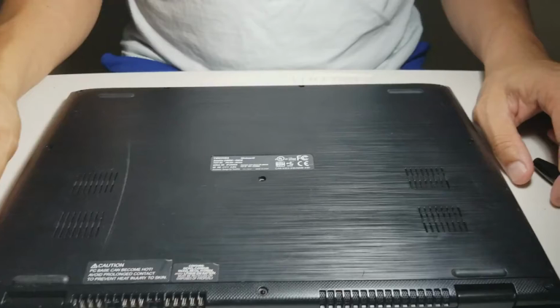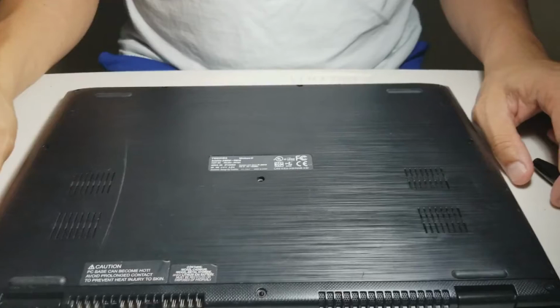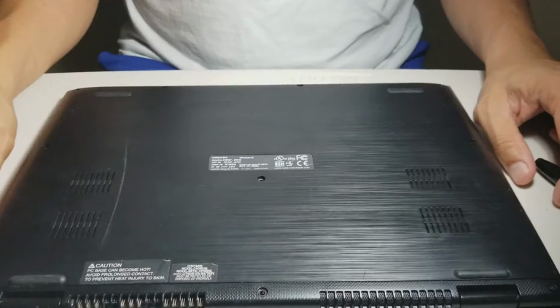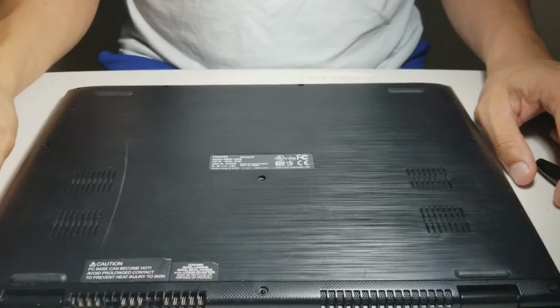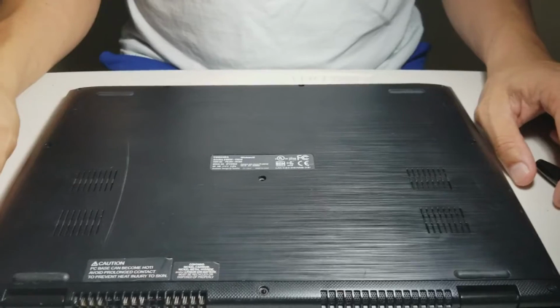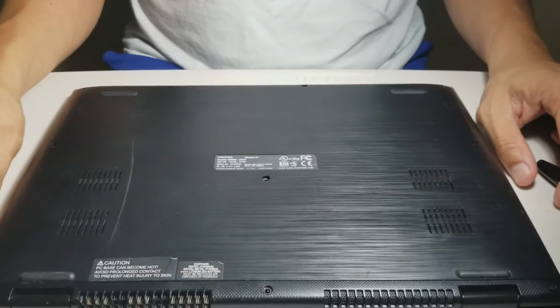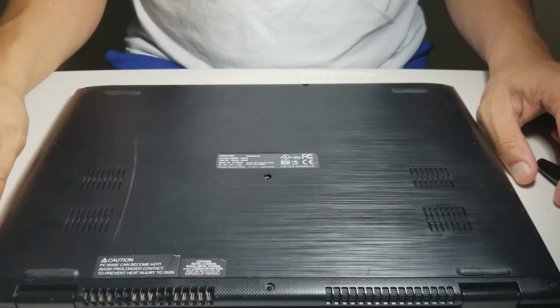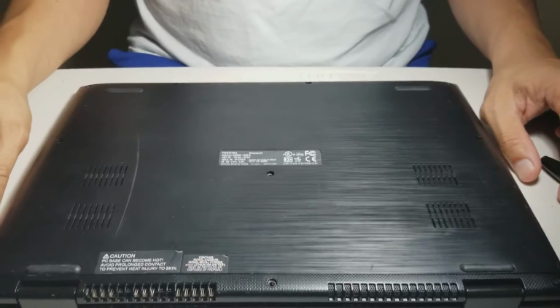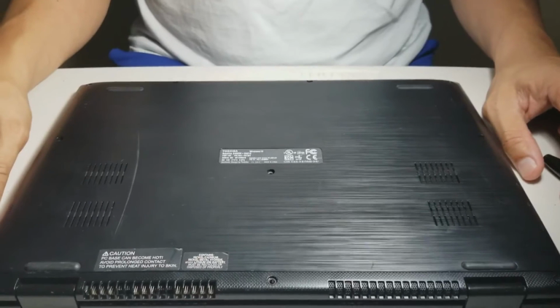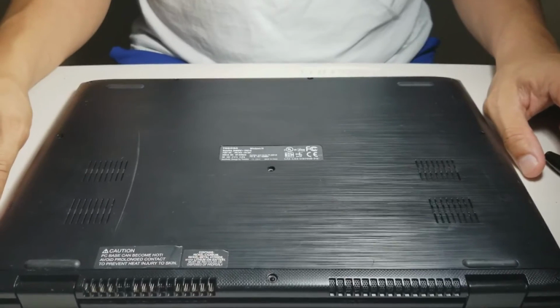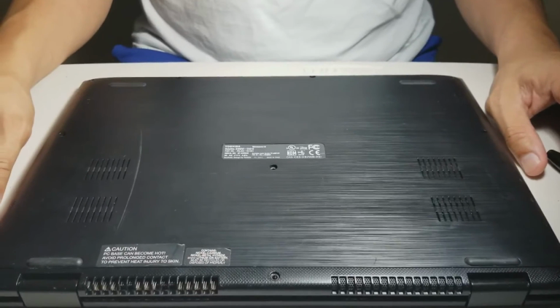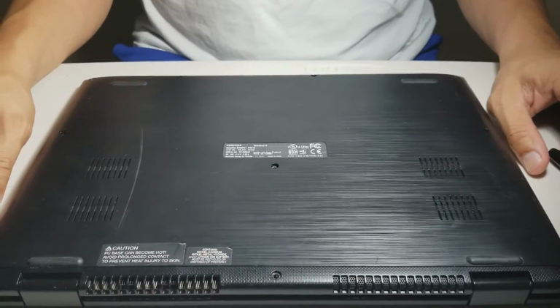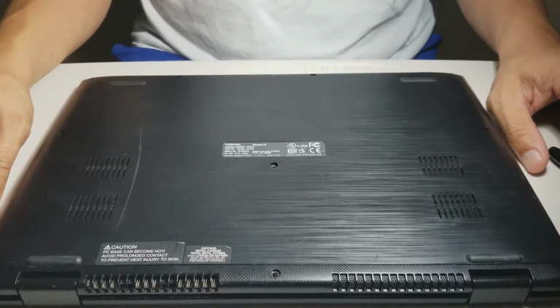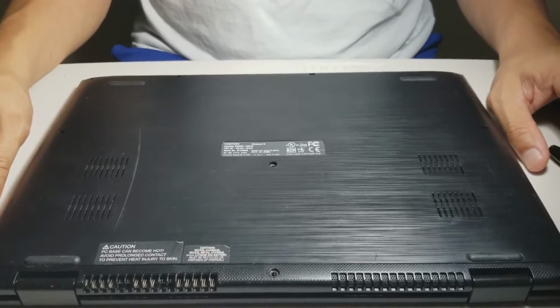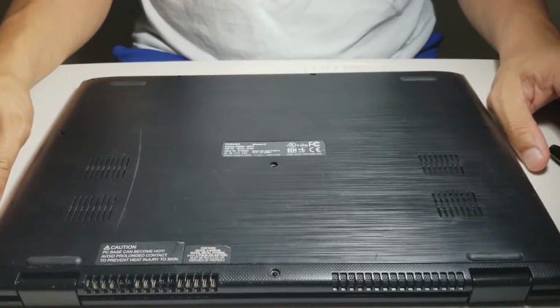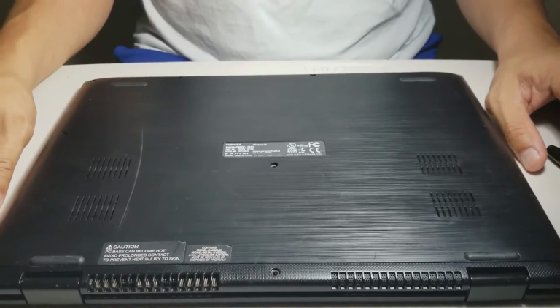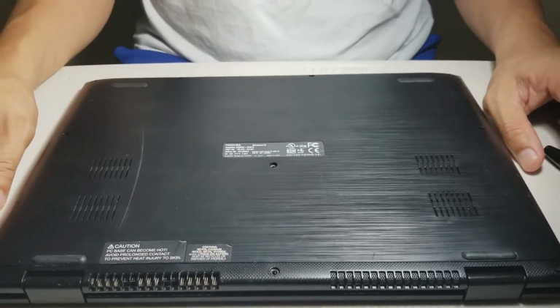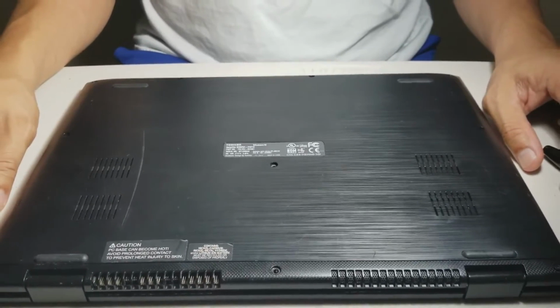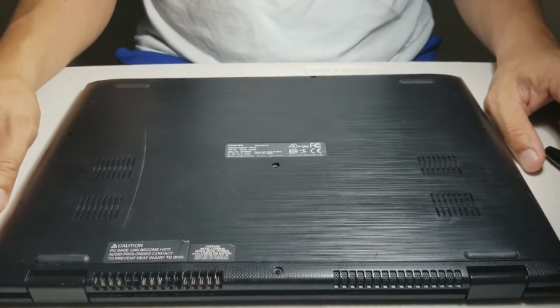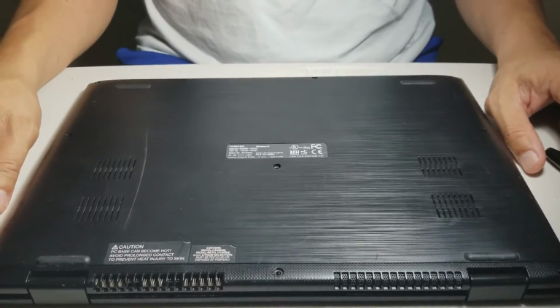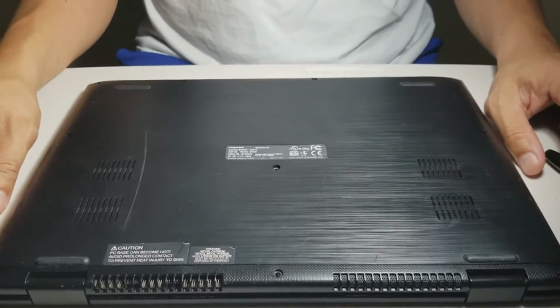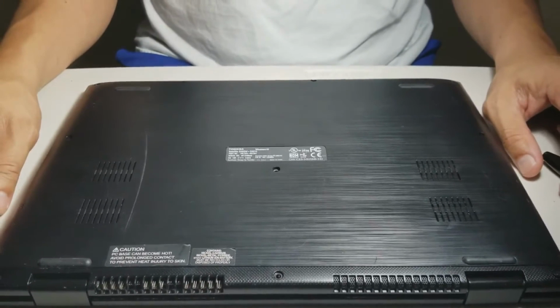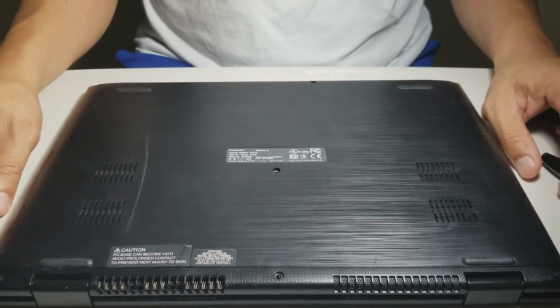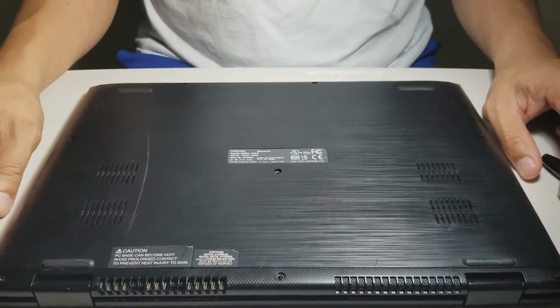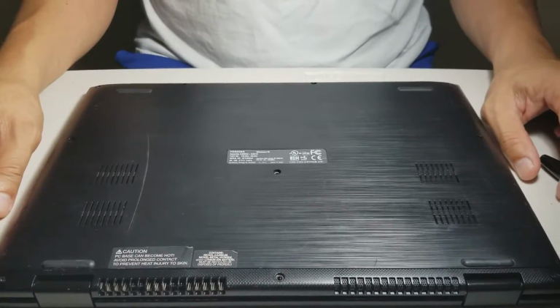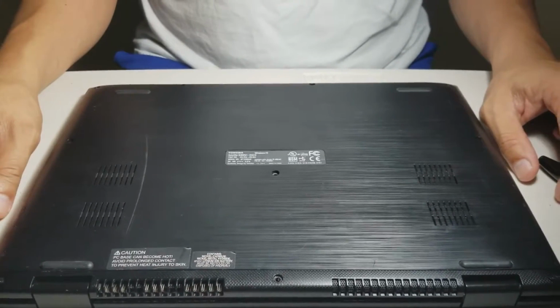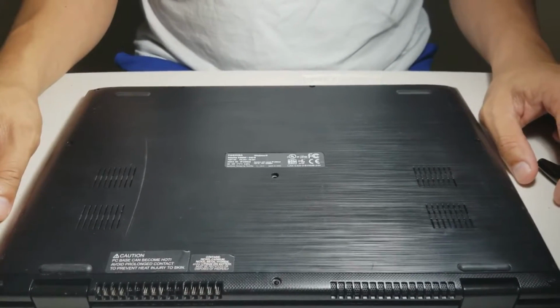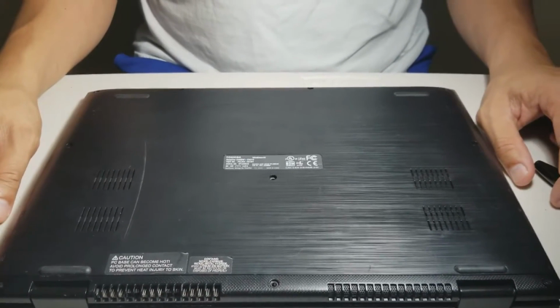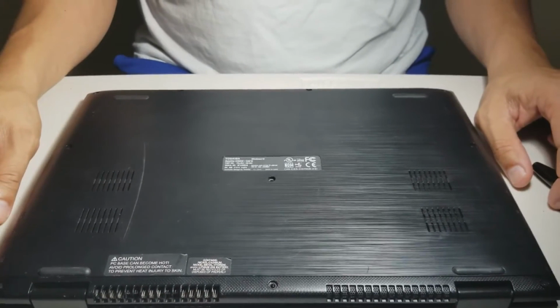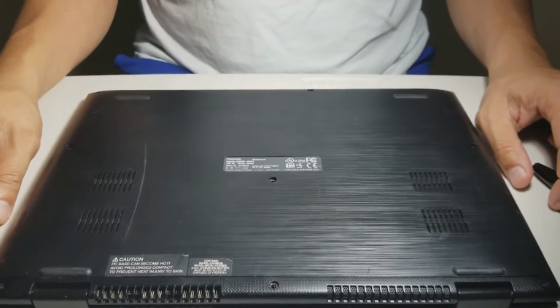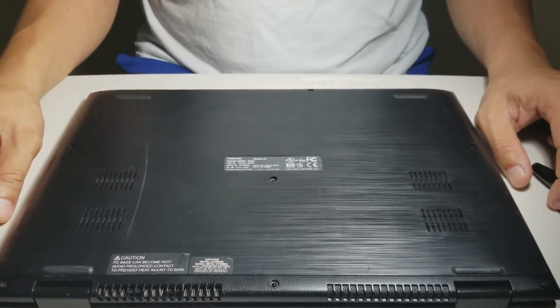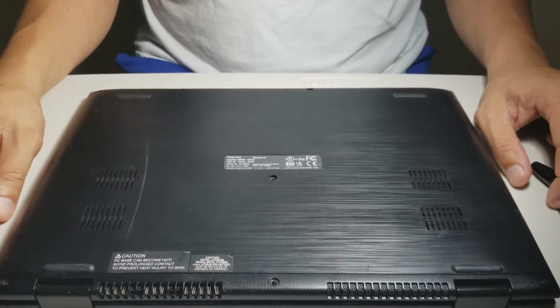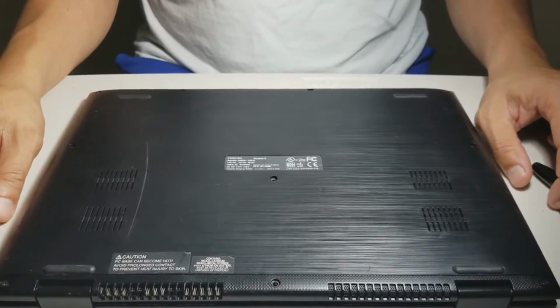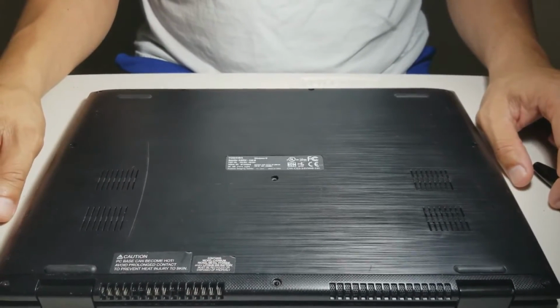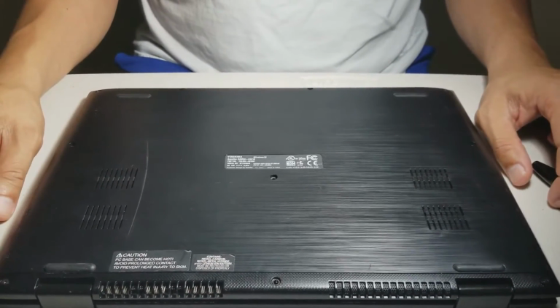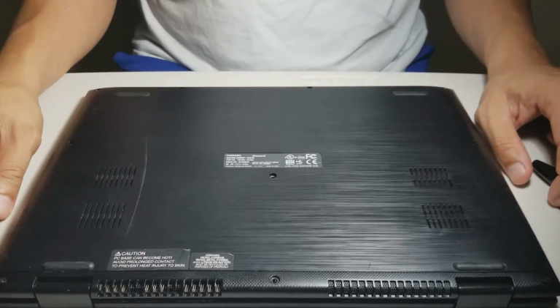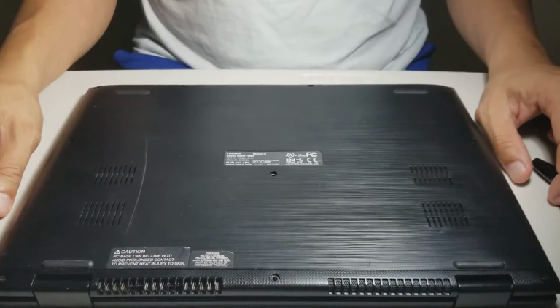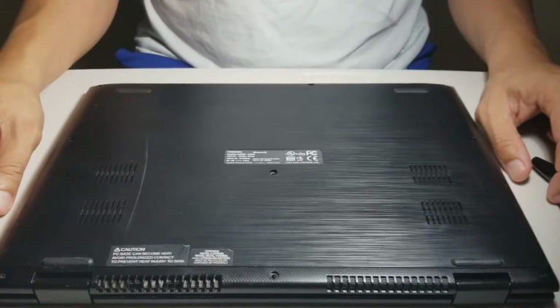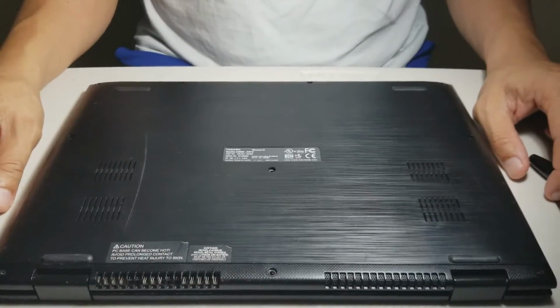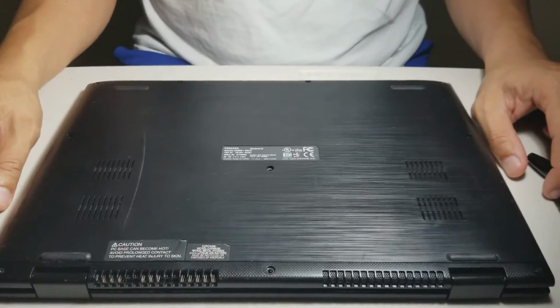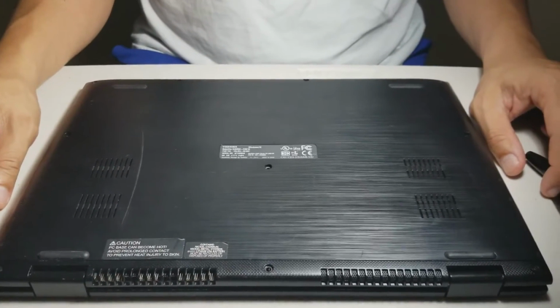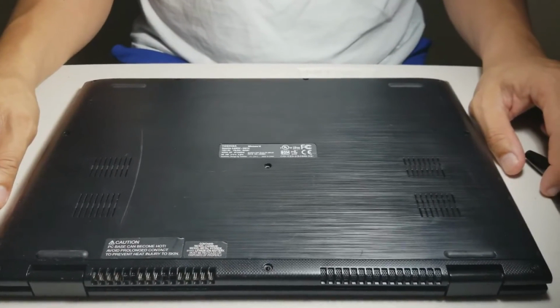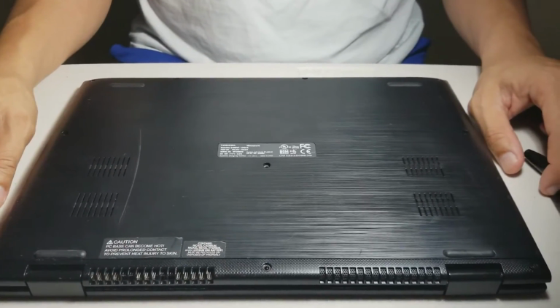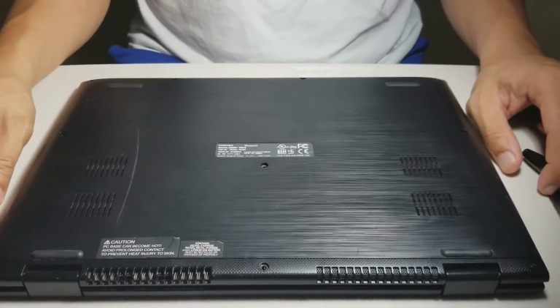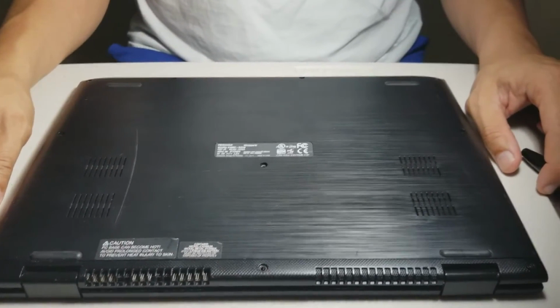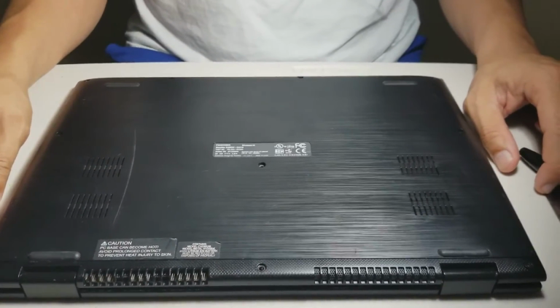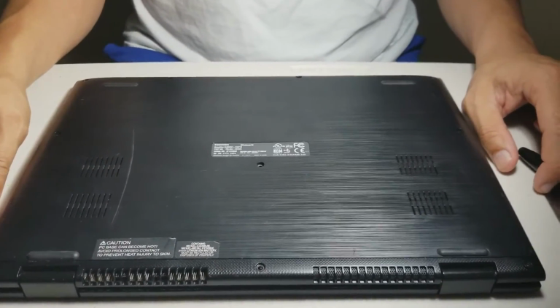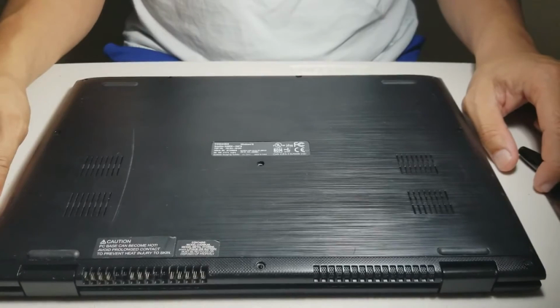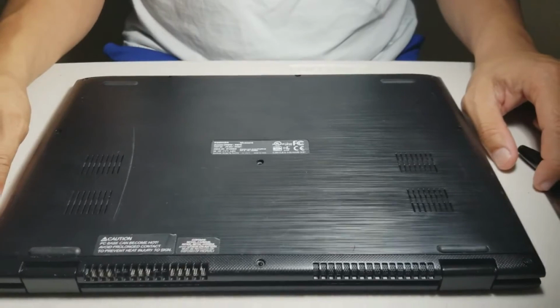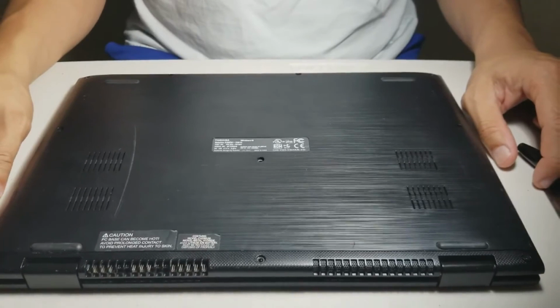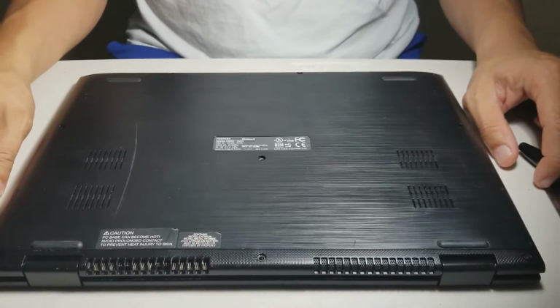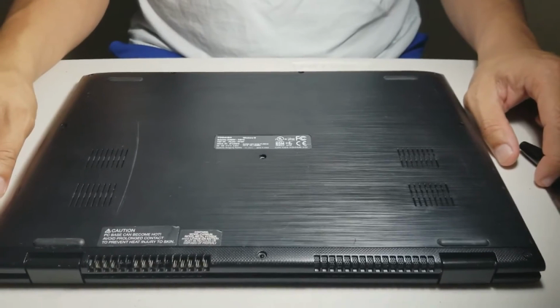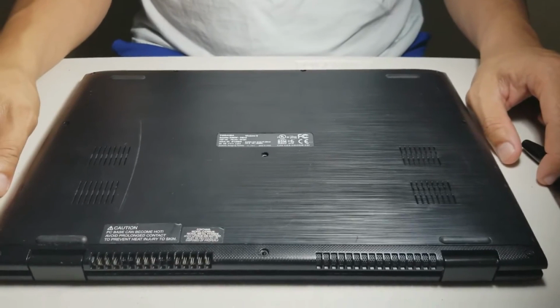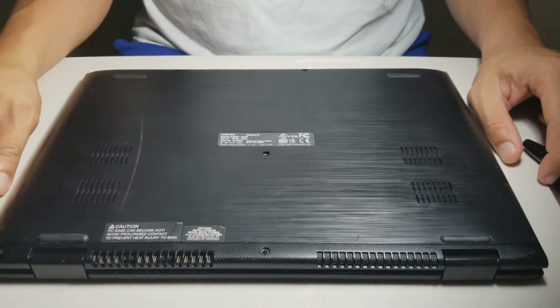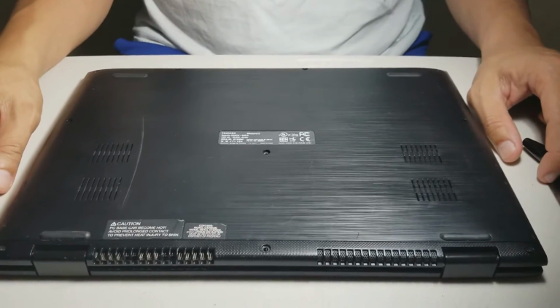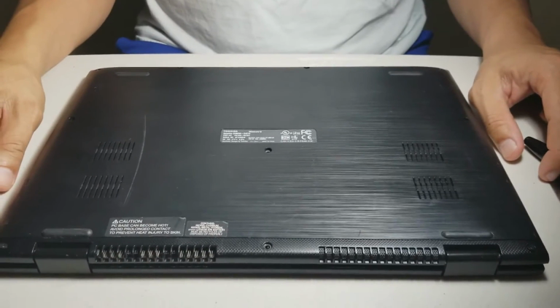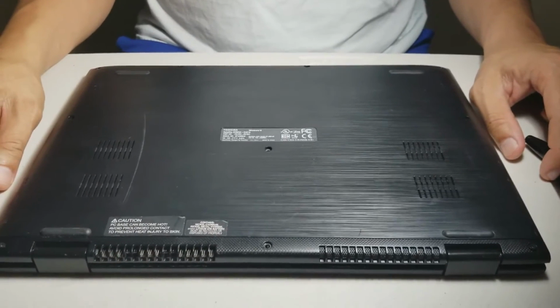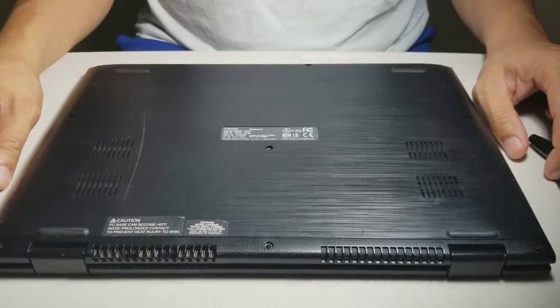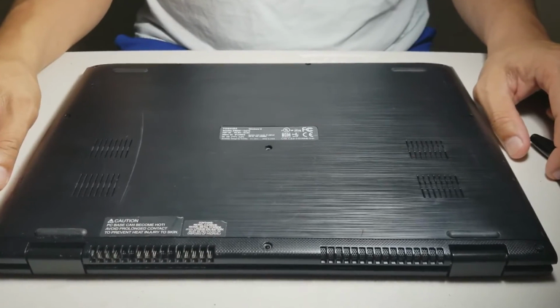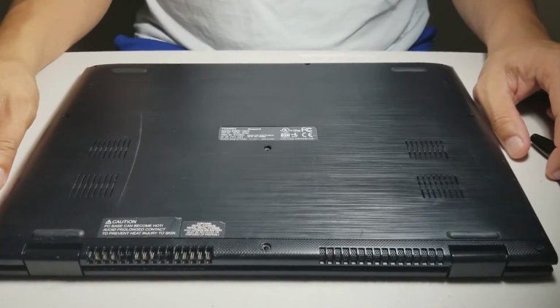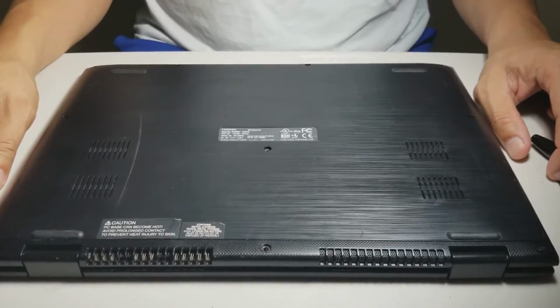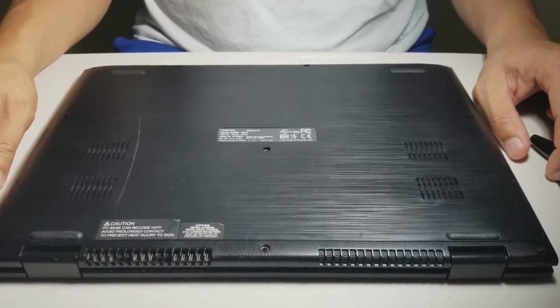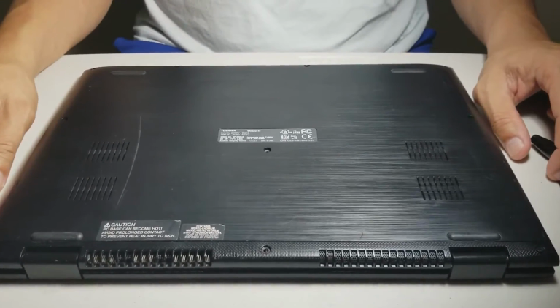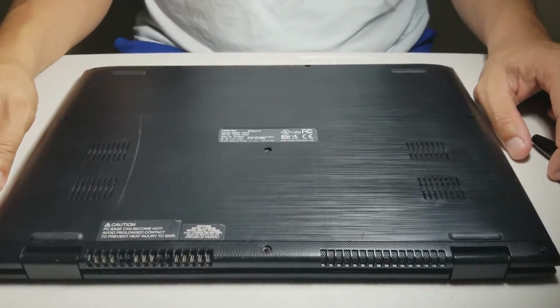Hi guys, this is the Toshiba Satellite E45DW hard drive replacement.